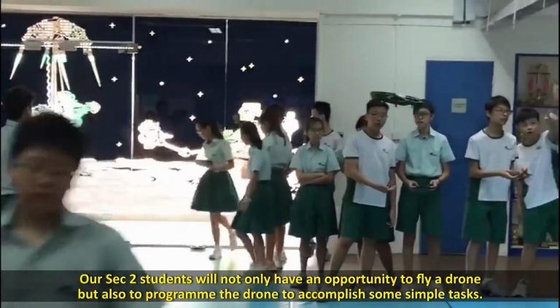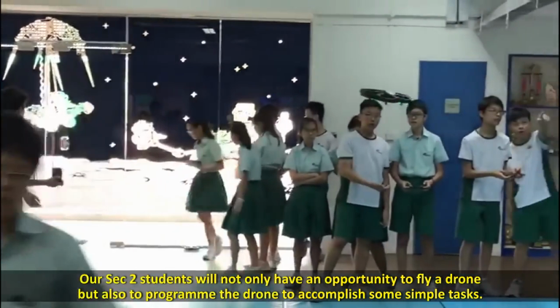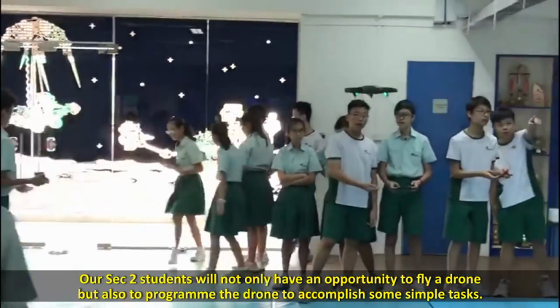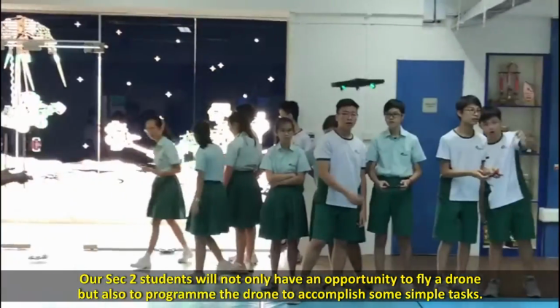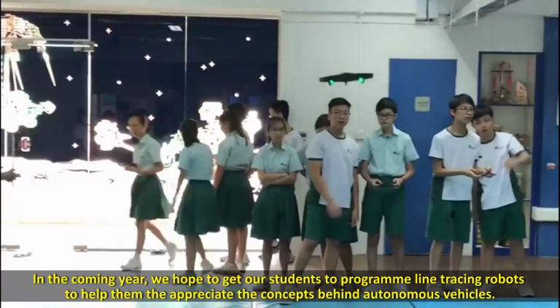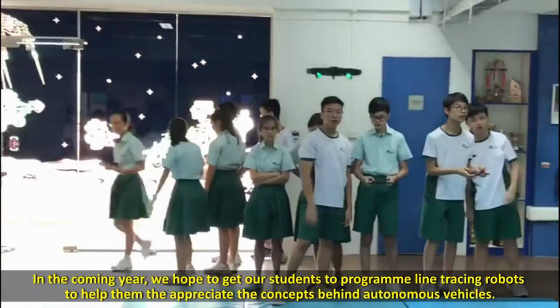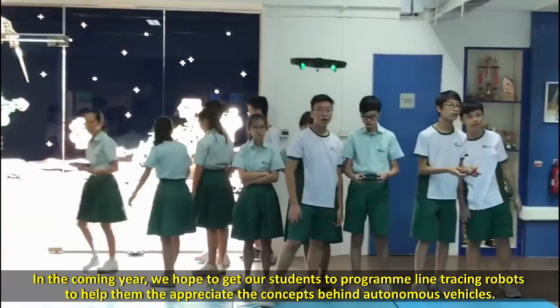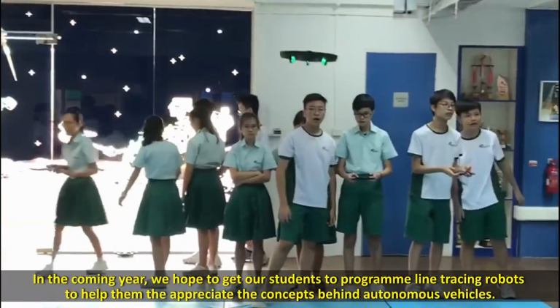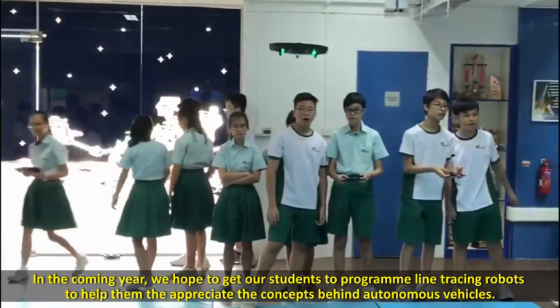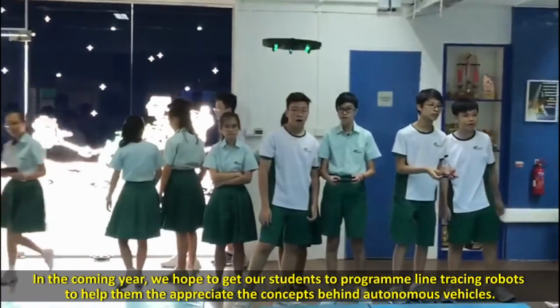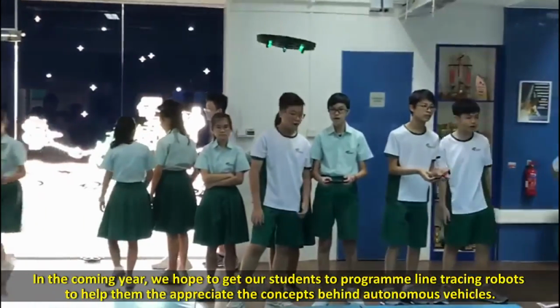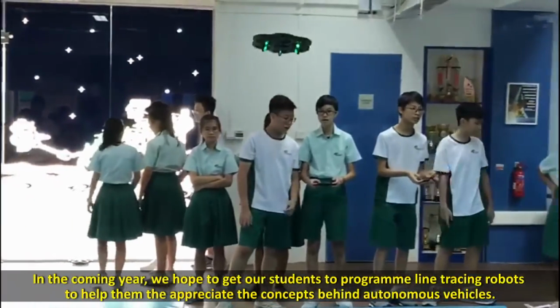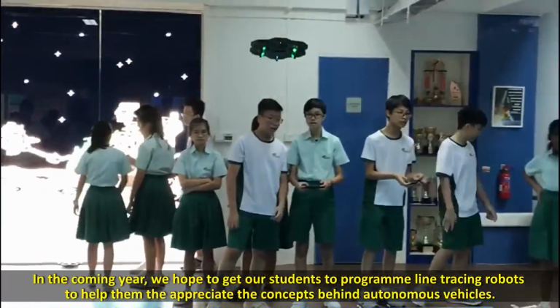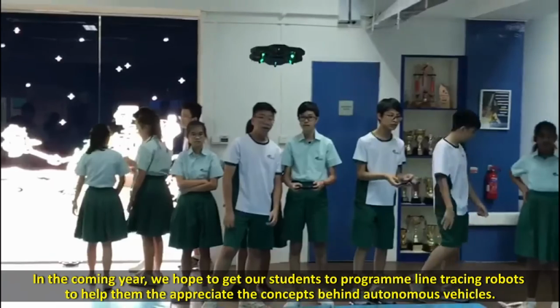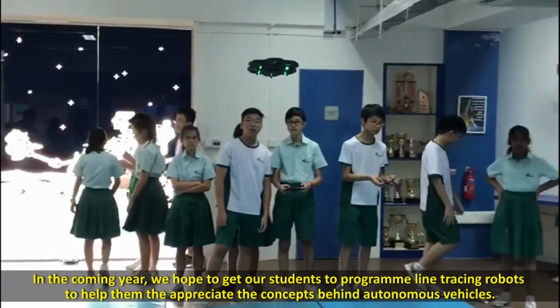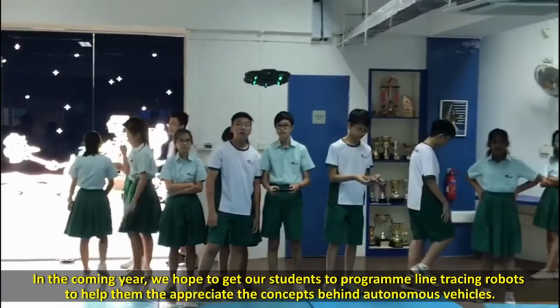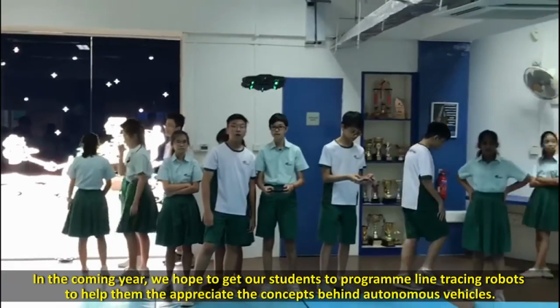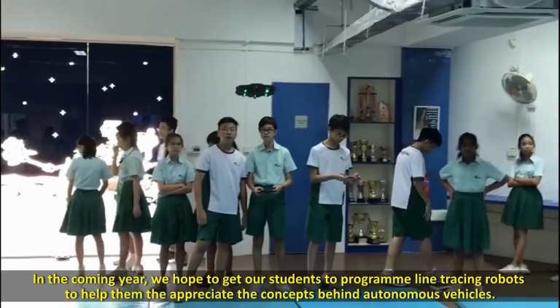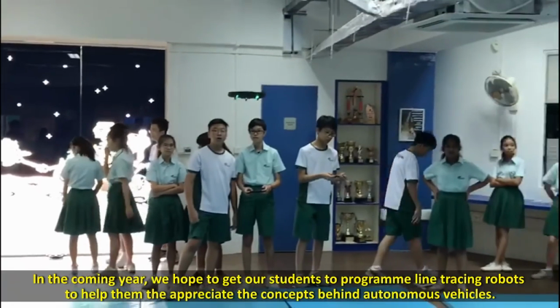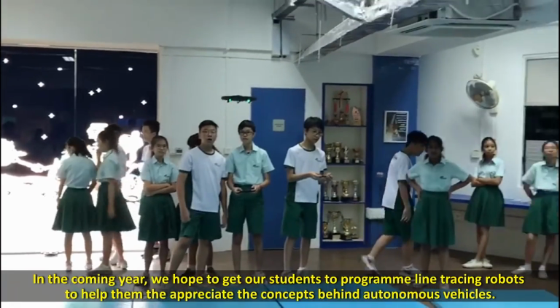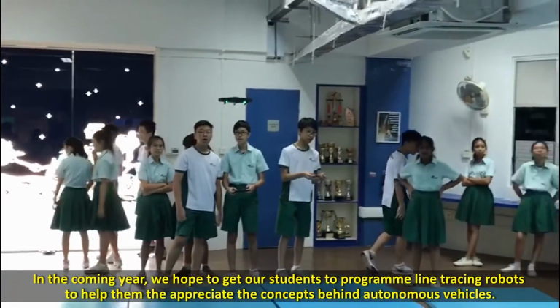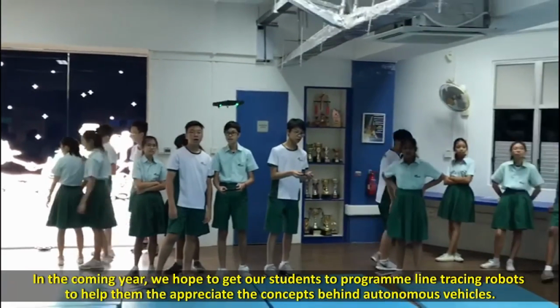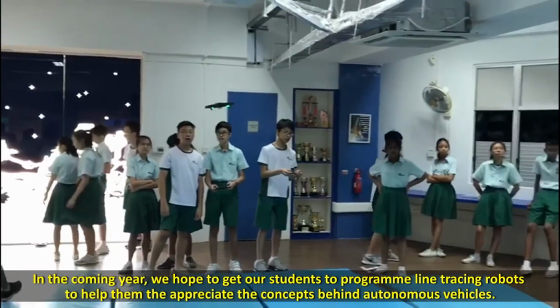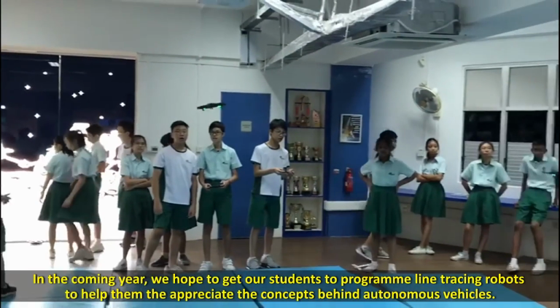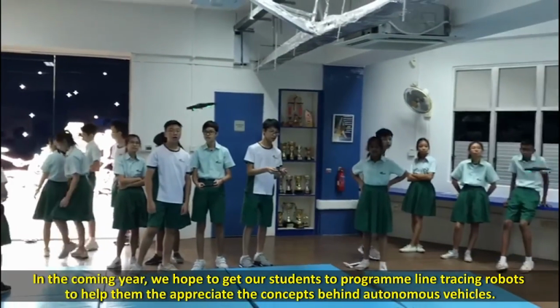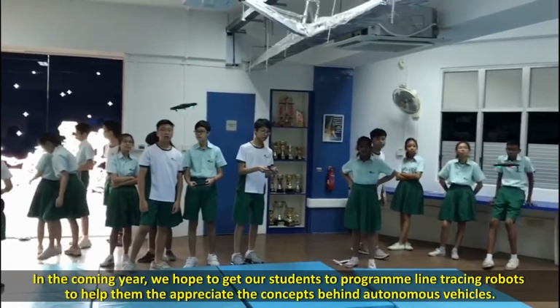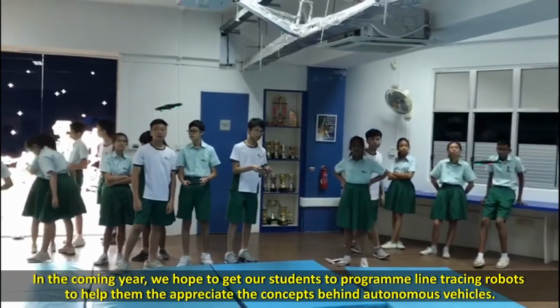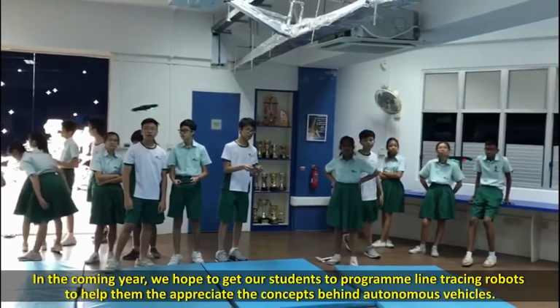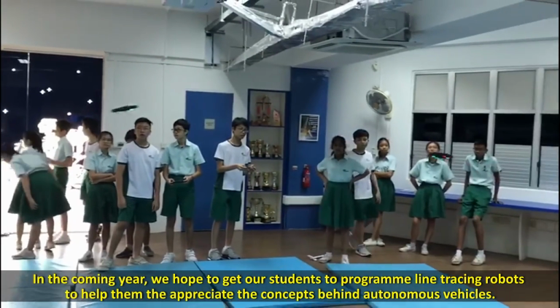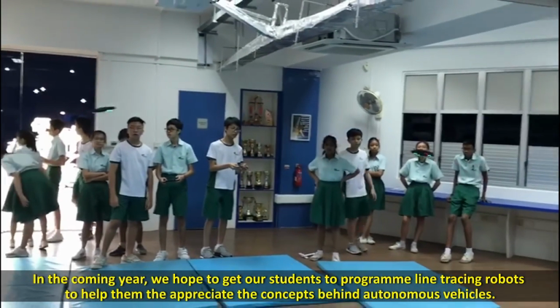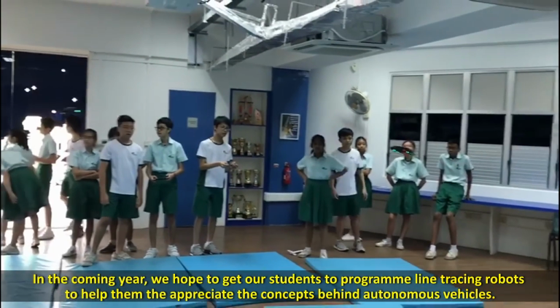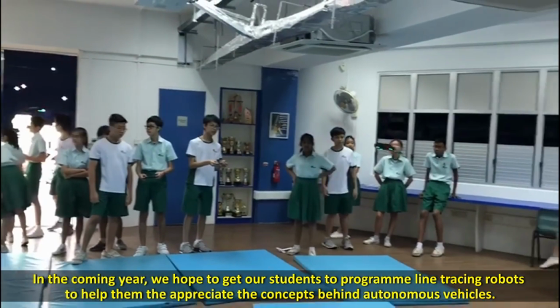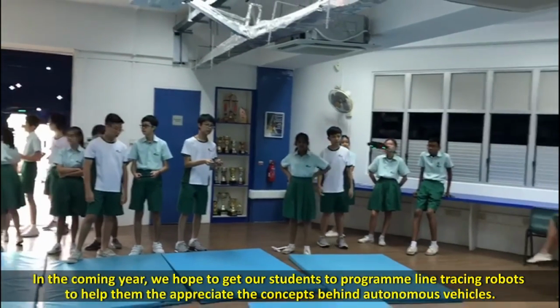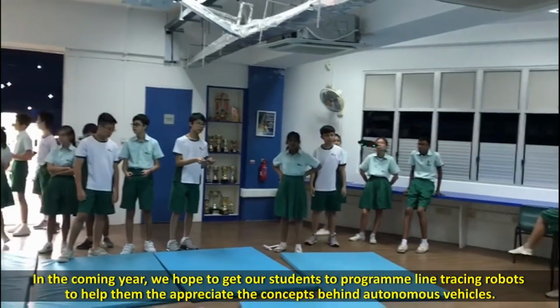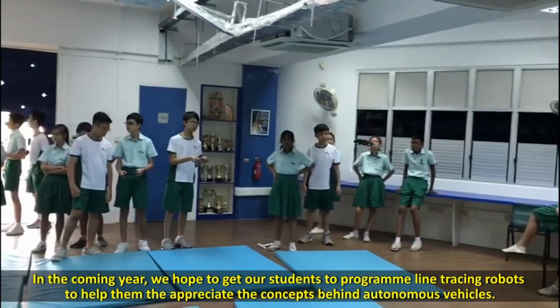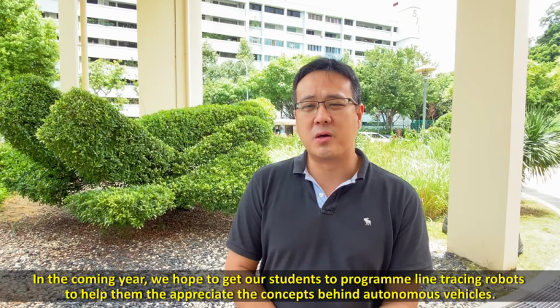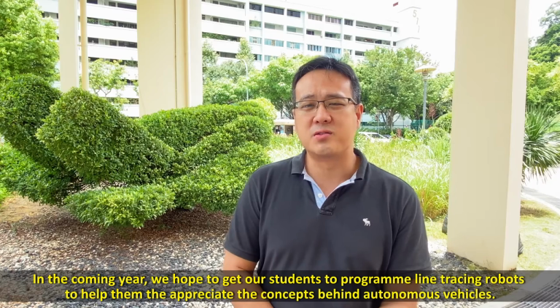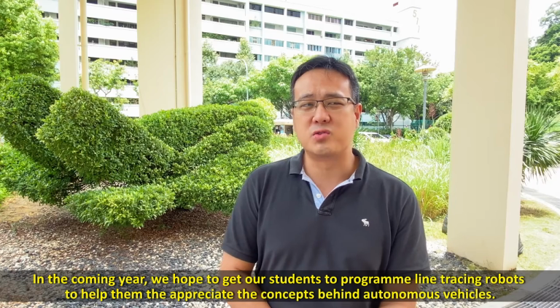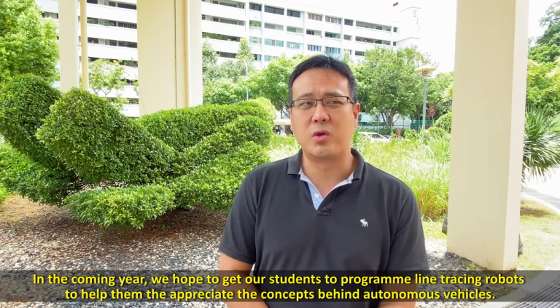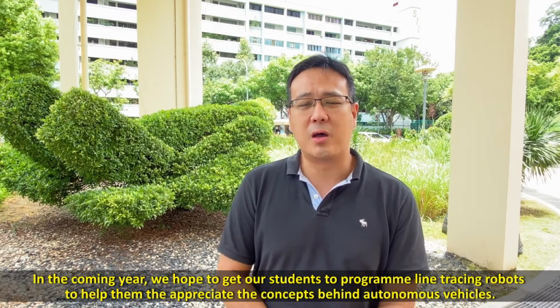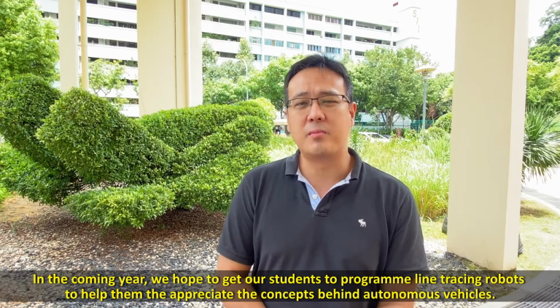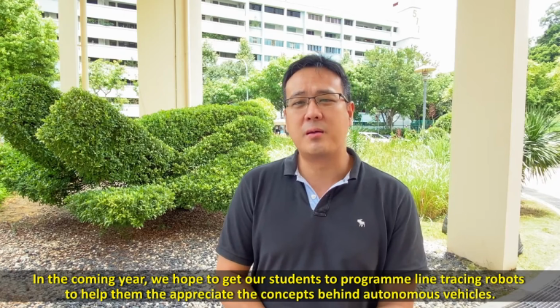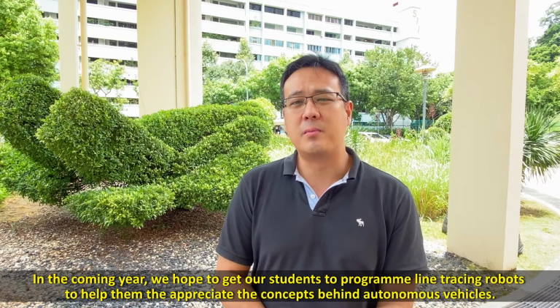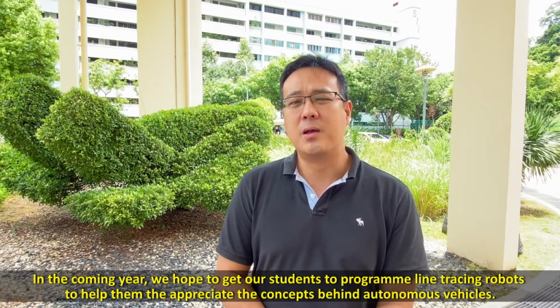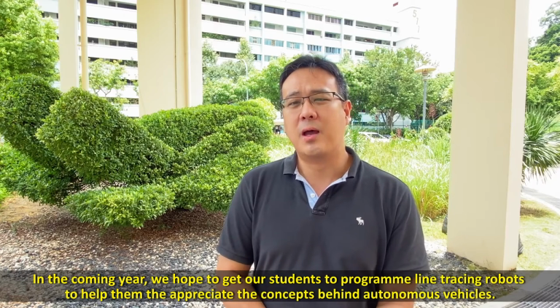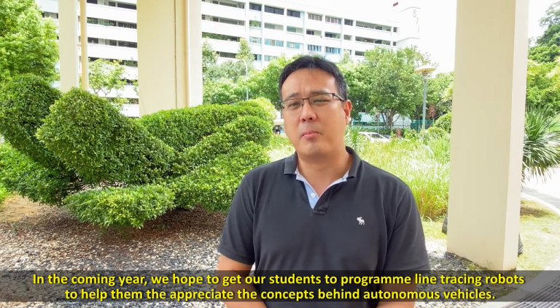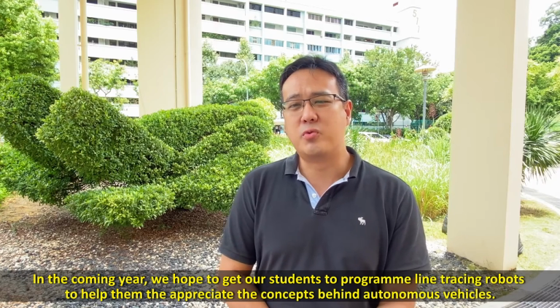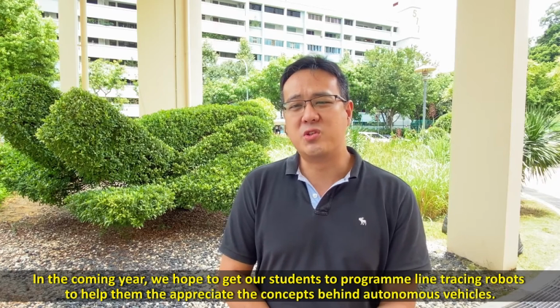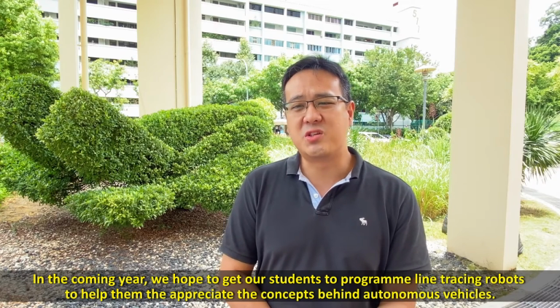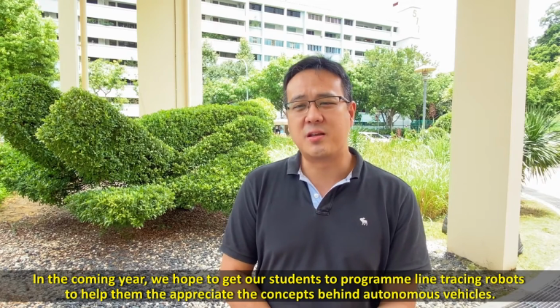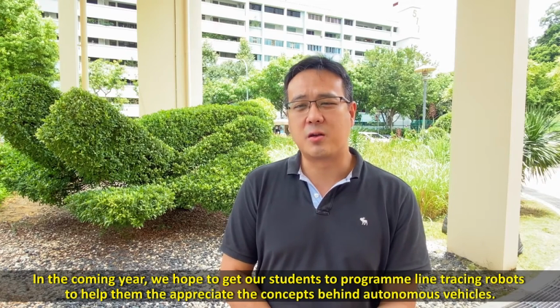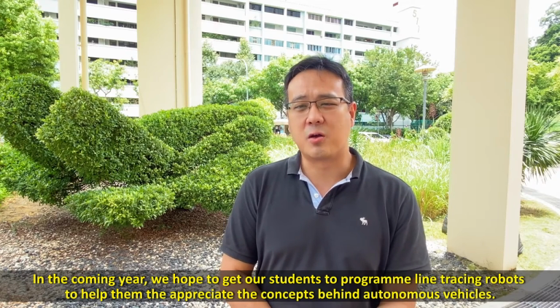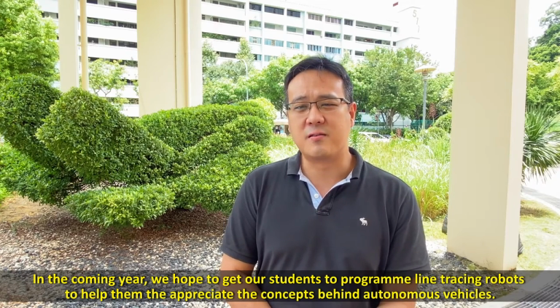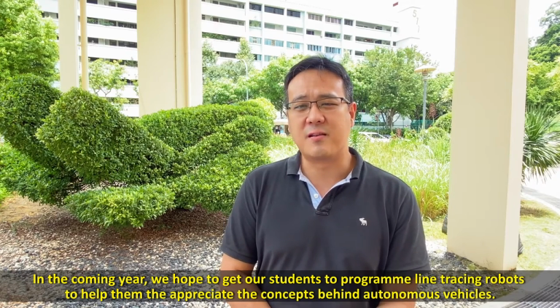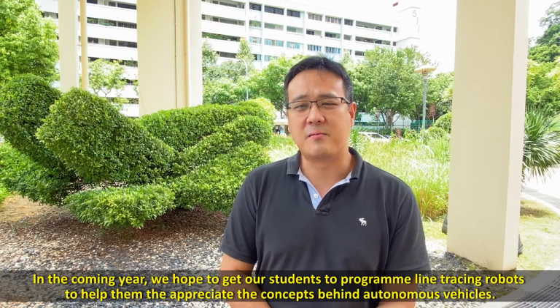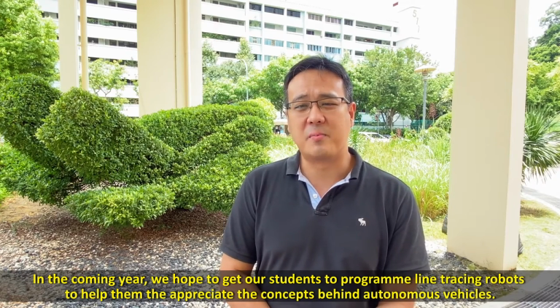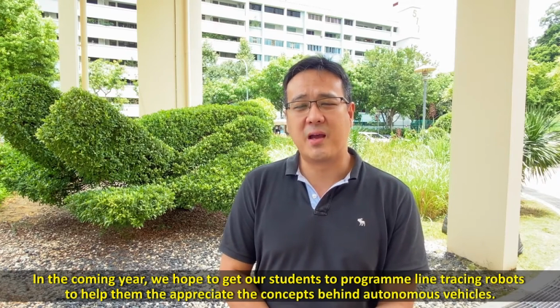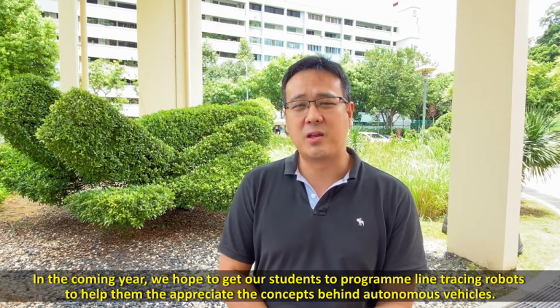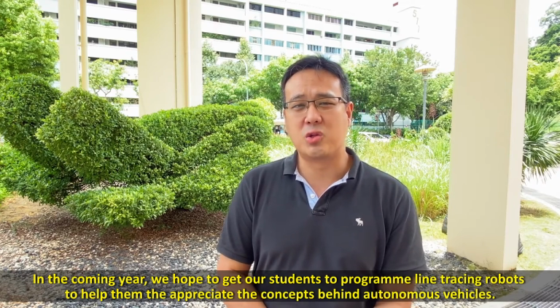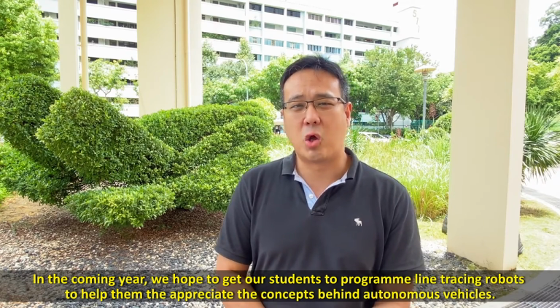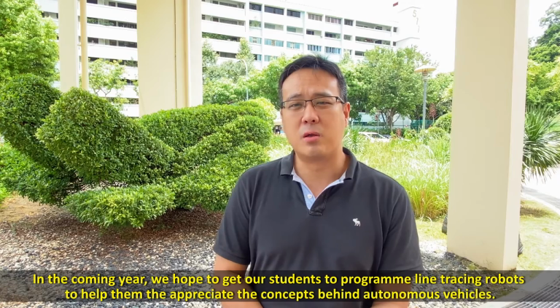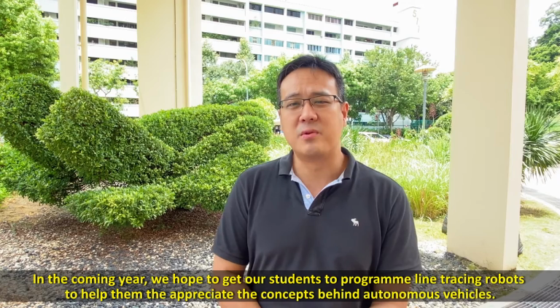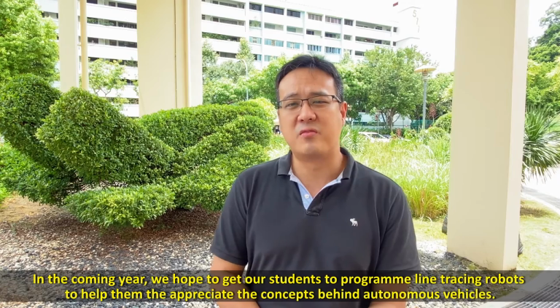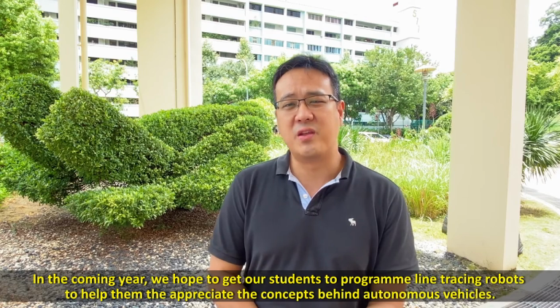In the coming year, we hope to get our students to program line-tracing robots to help them appreciate computational concepts.